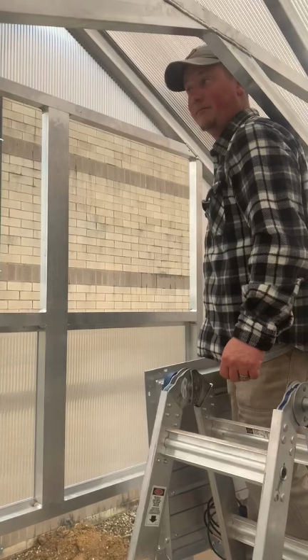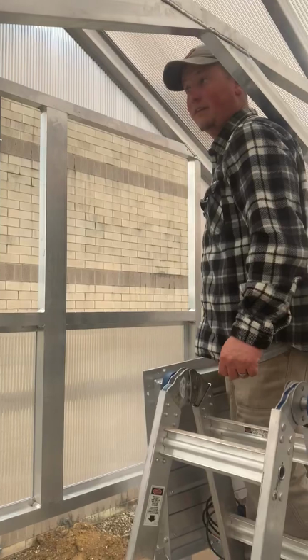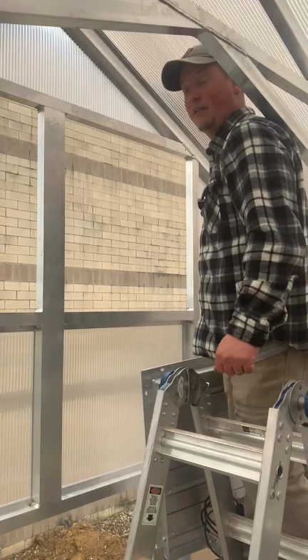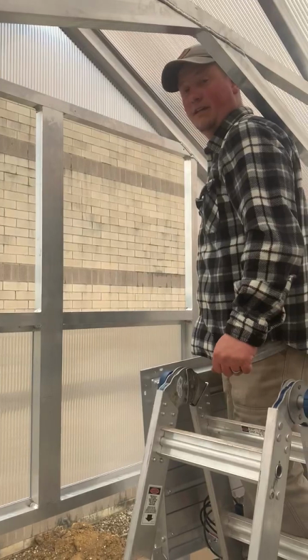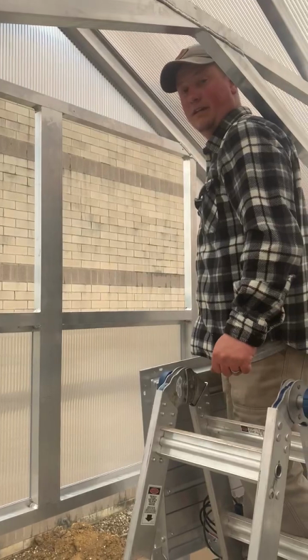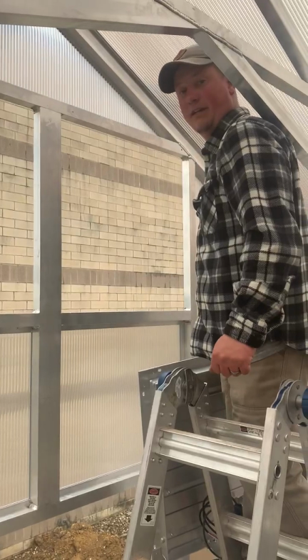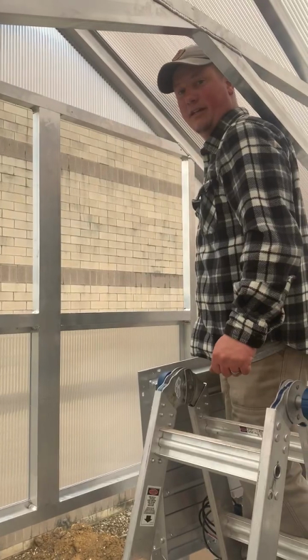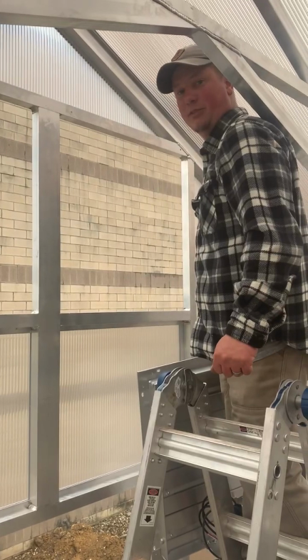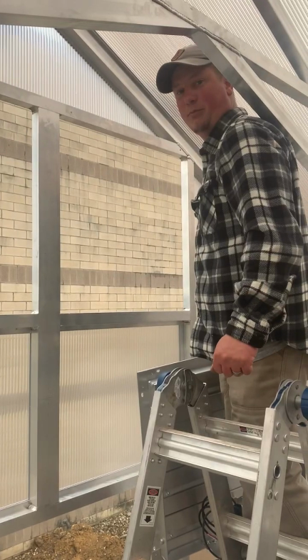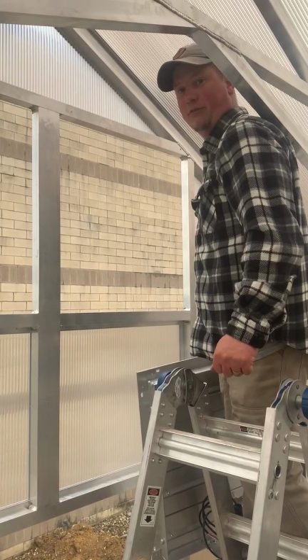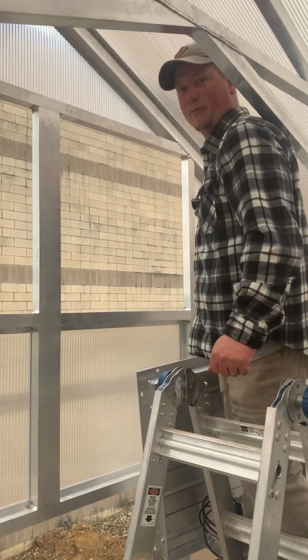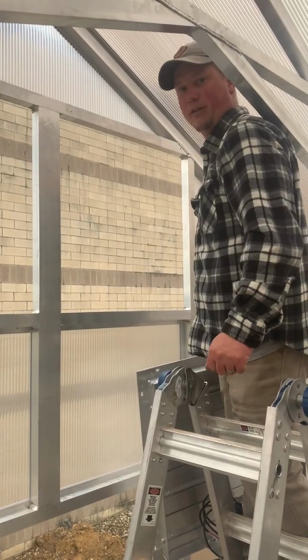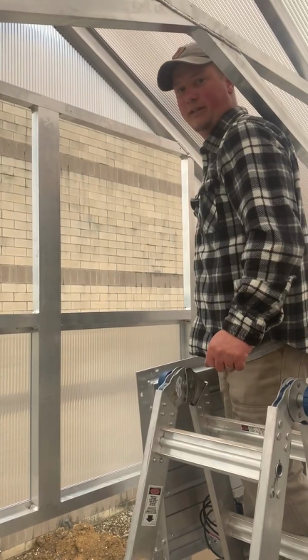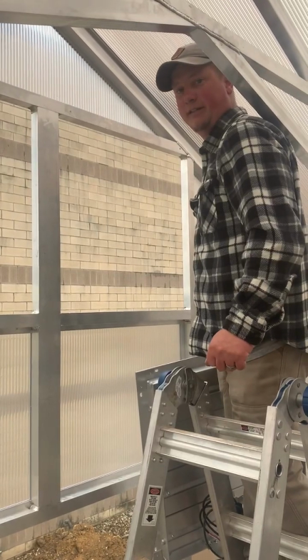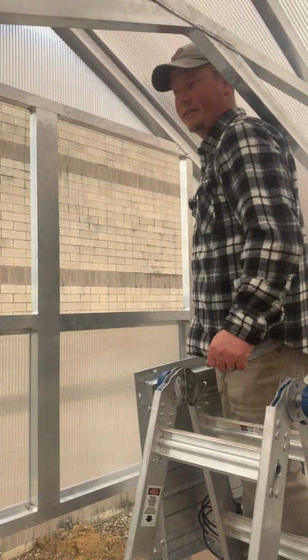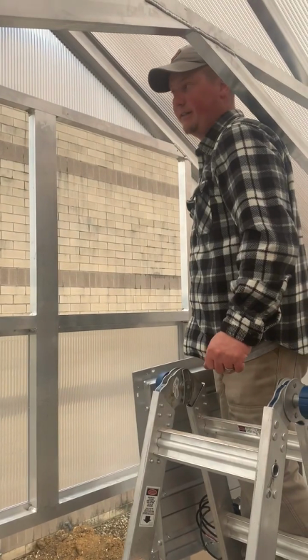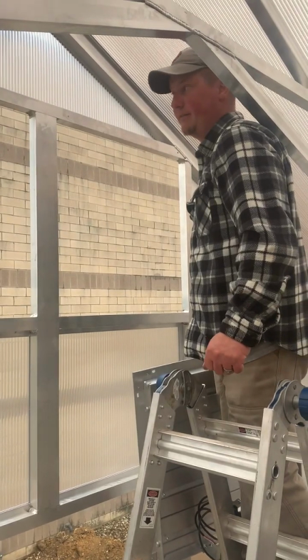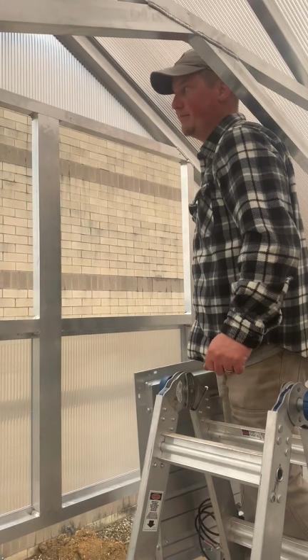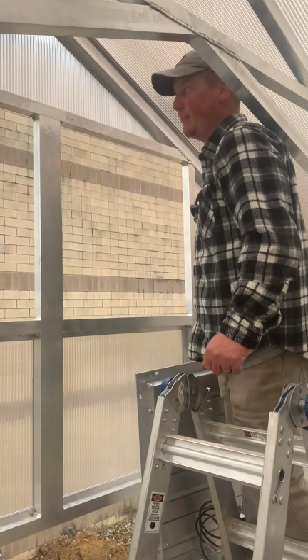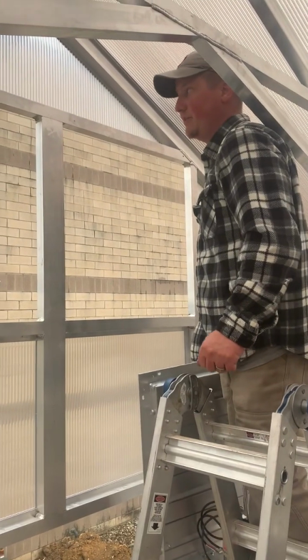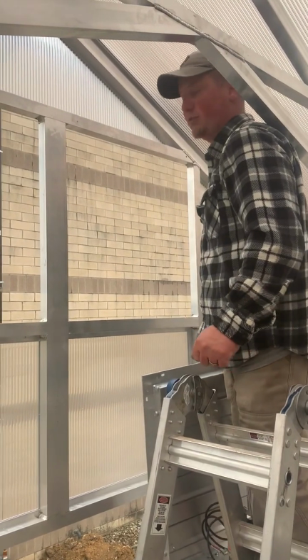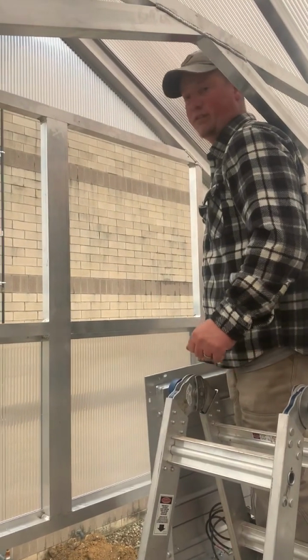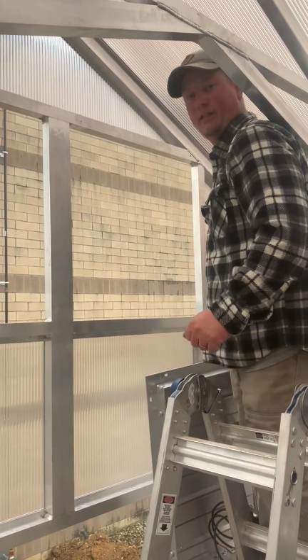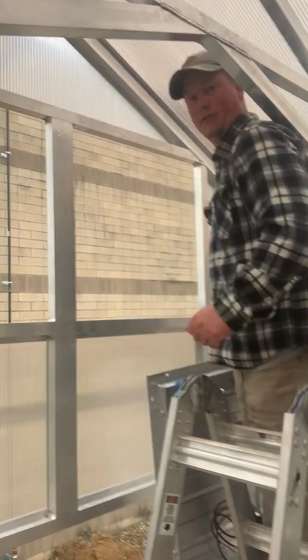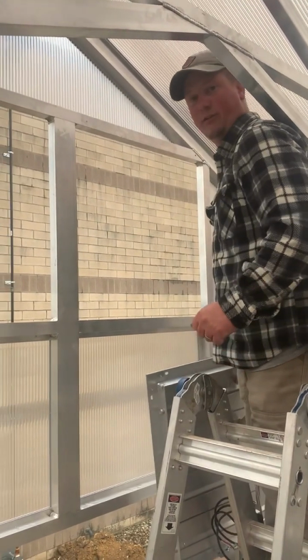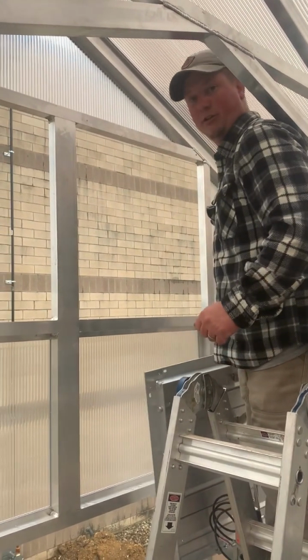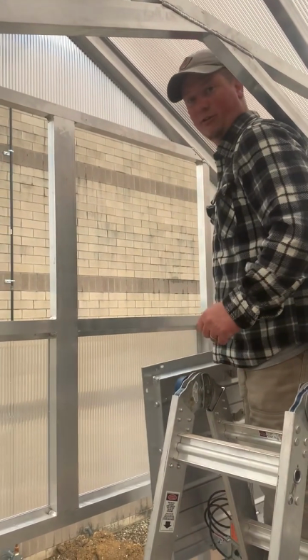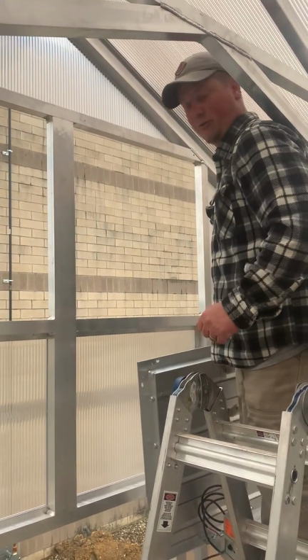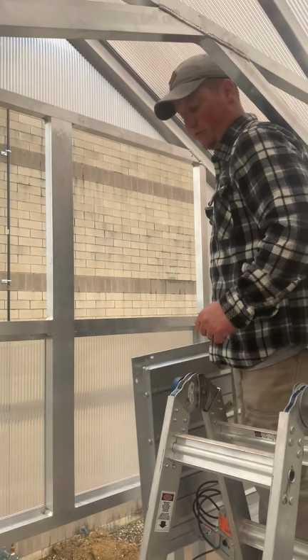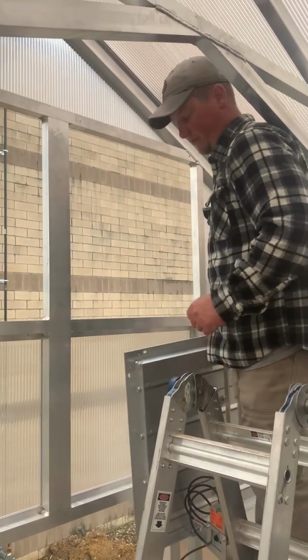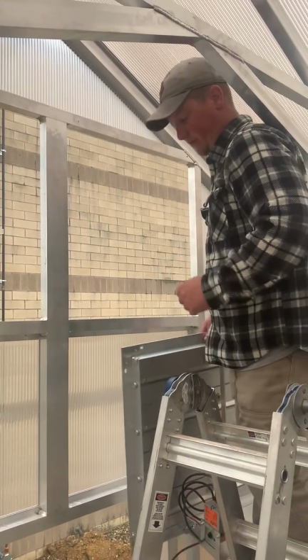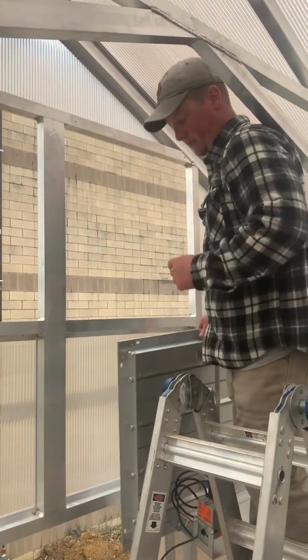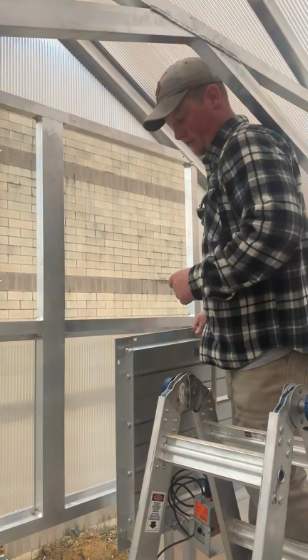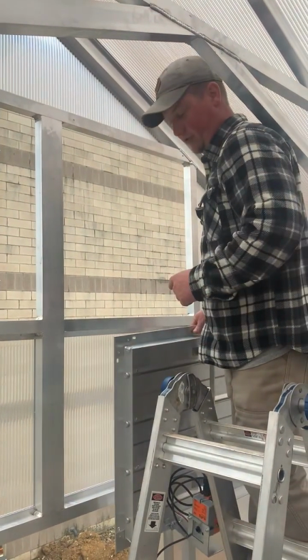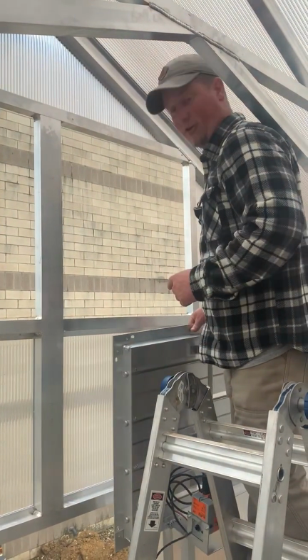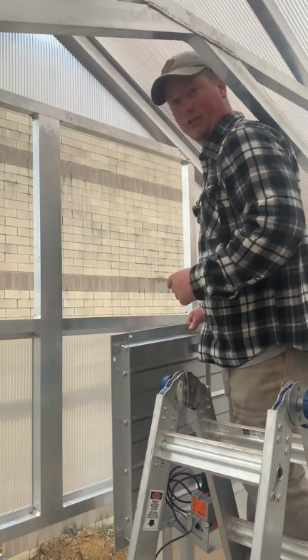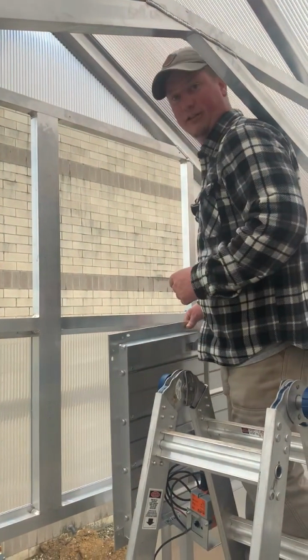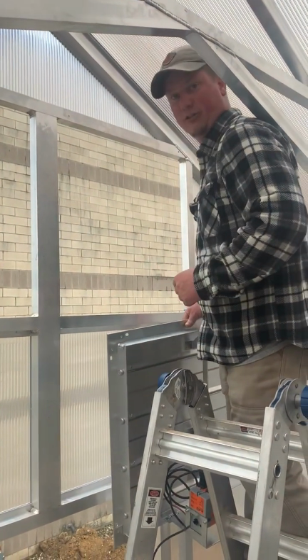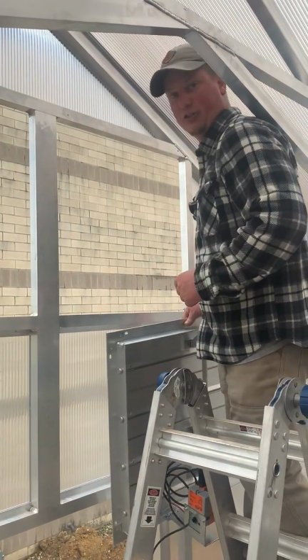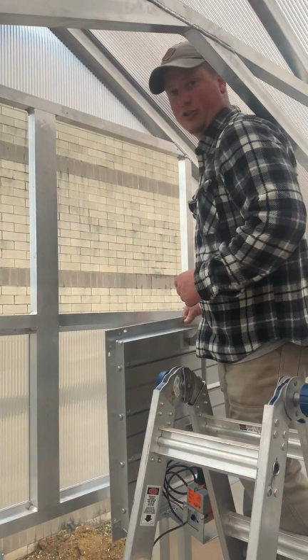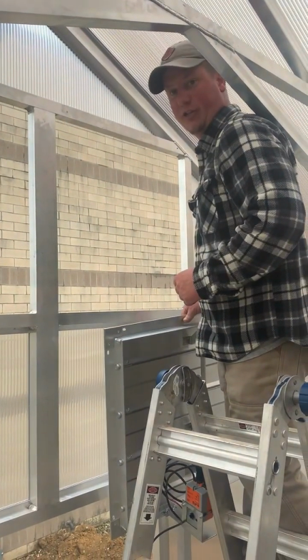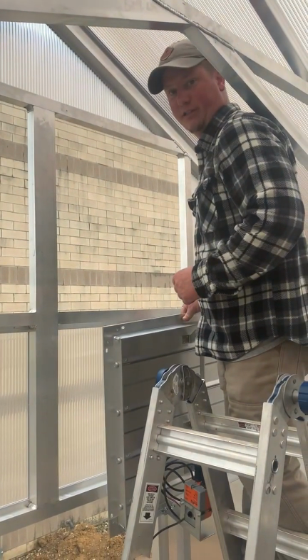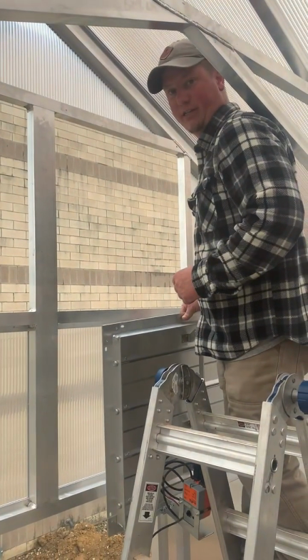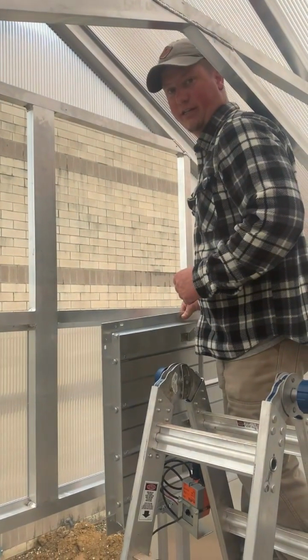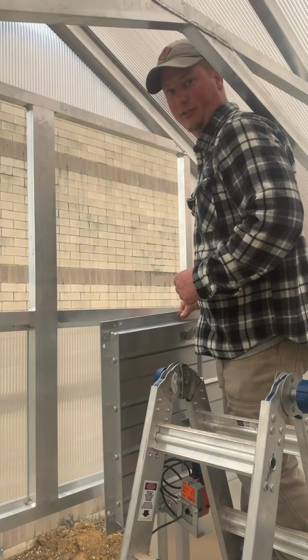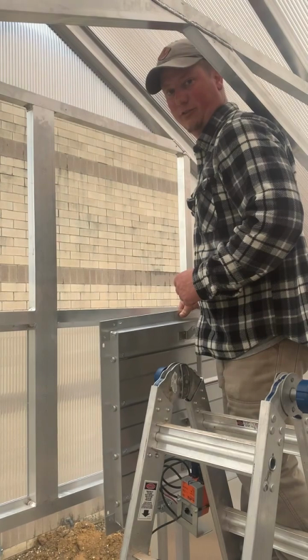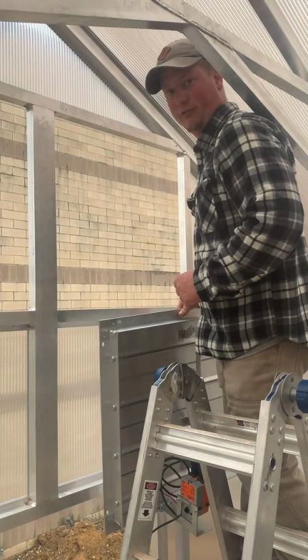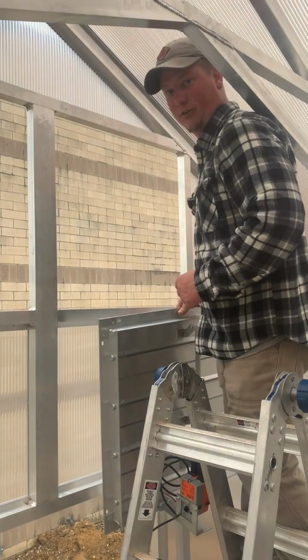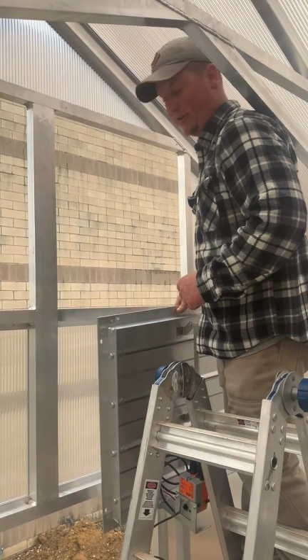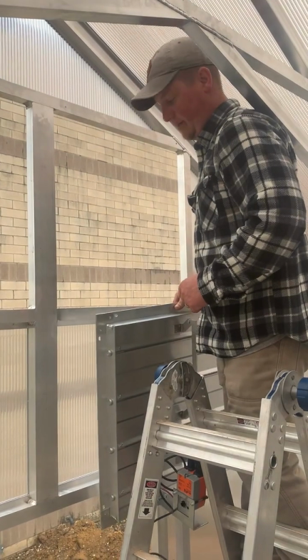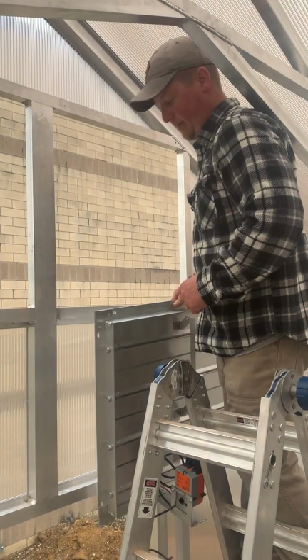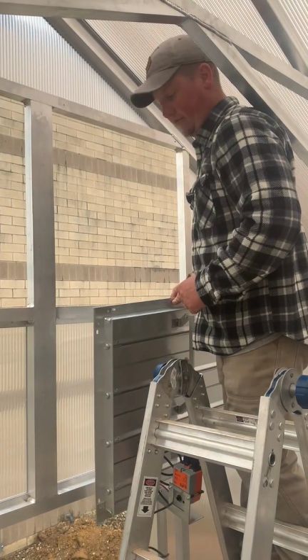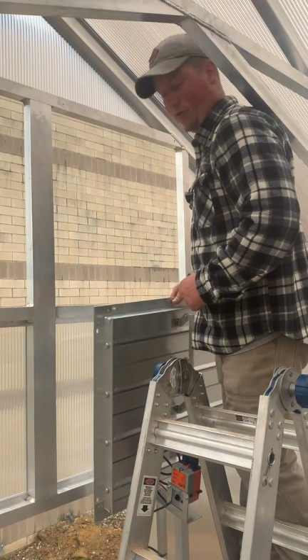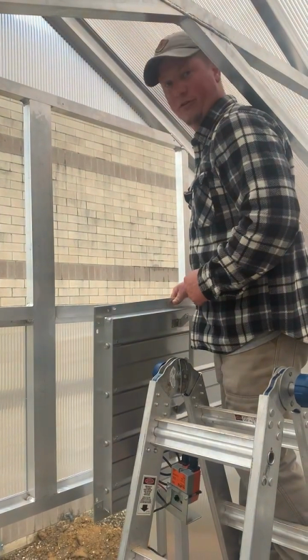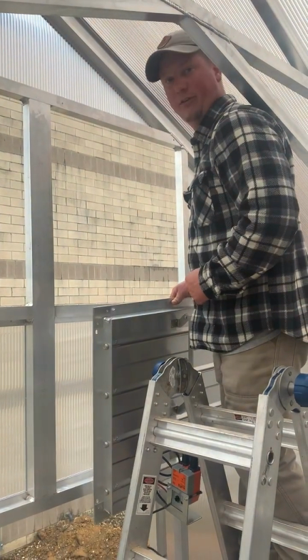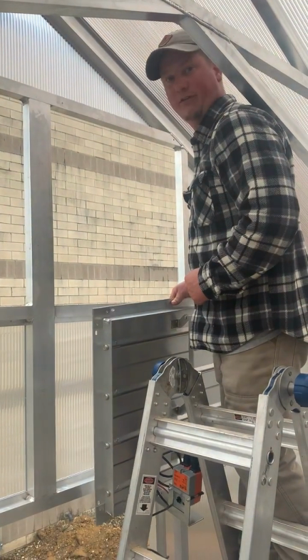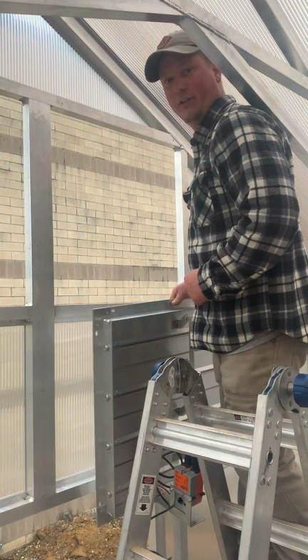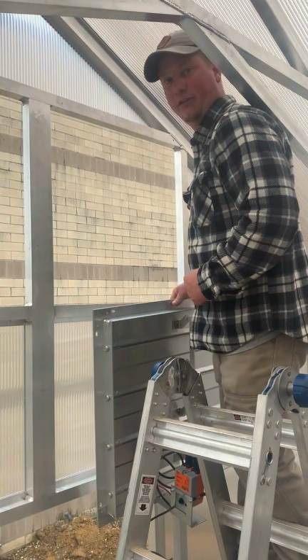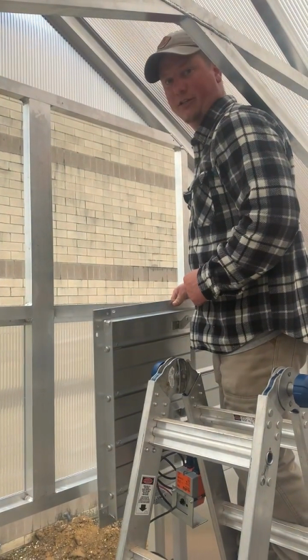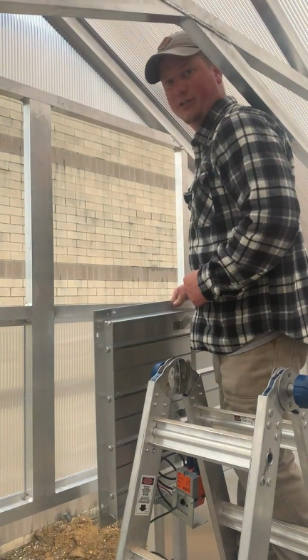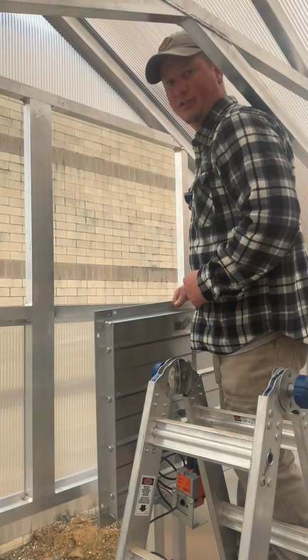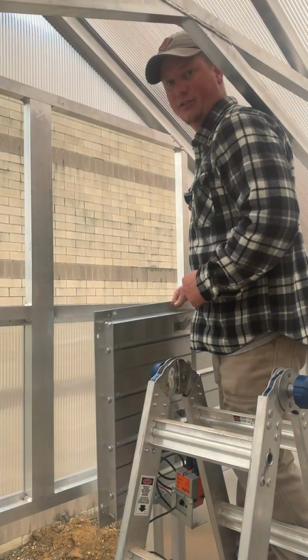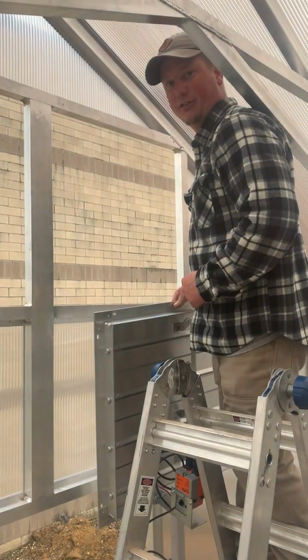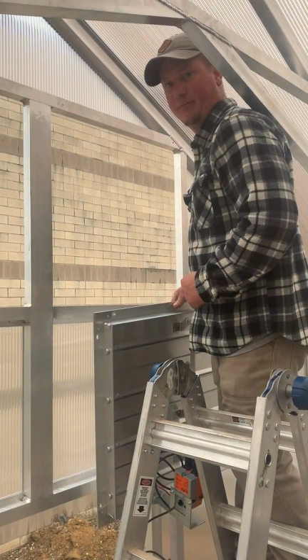Hey guys, Paul from Arcadia again. Today I wanted to go over installing the intake louver for the ventilation system.